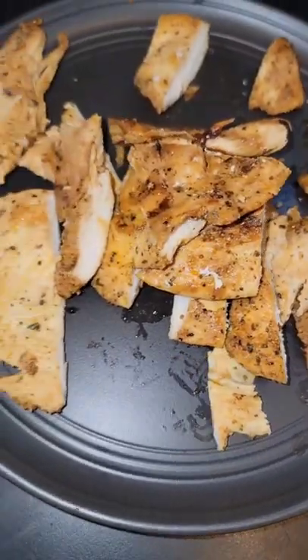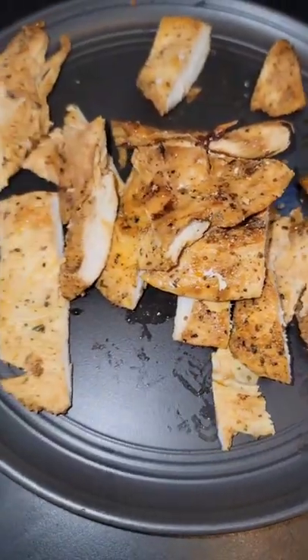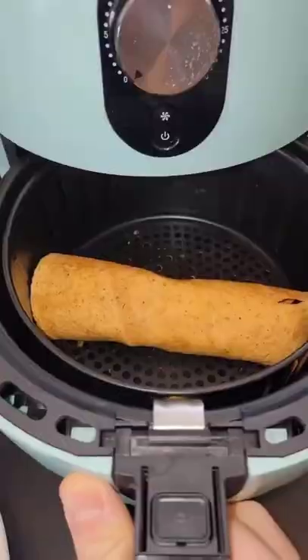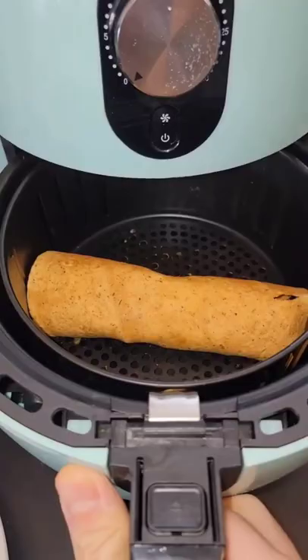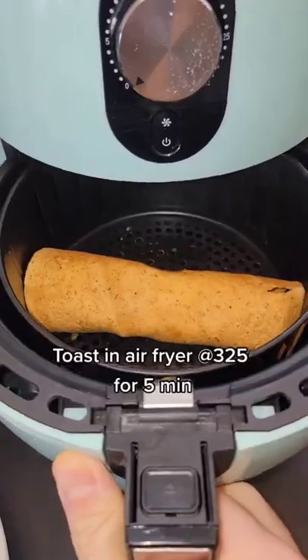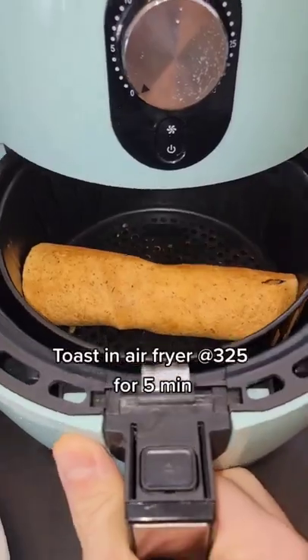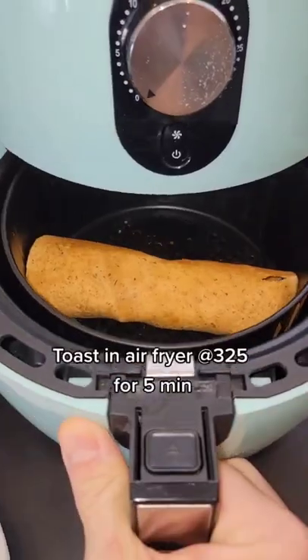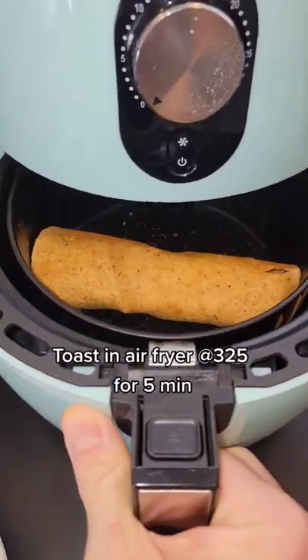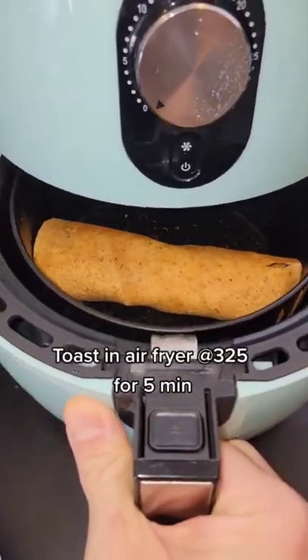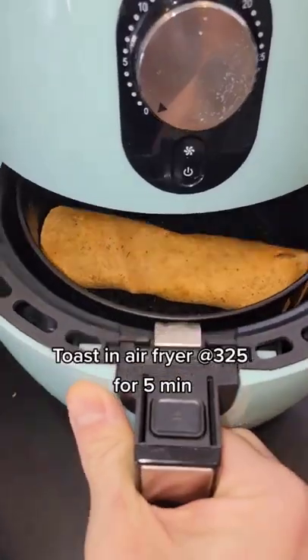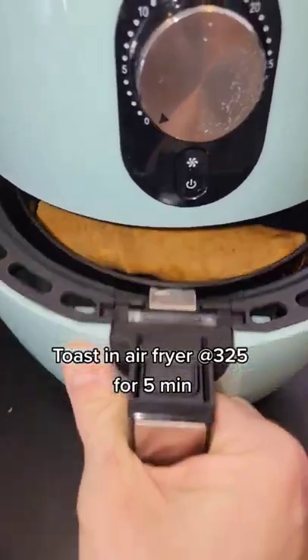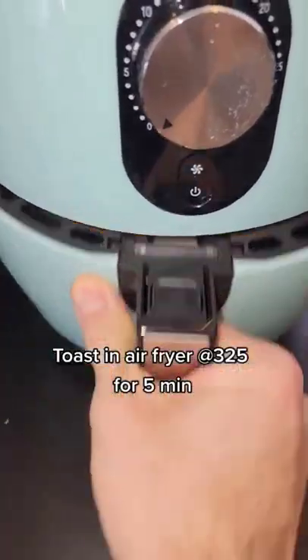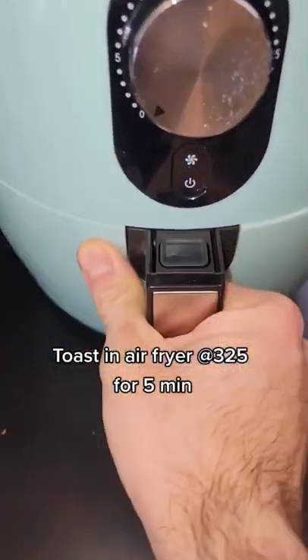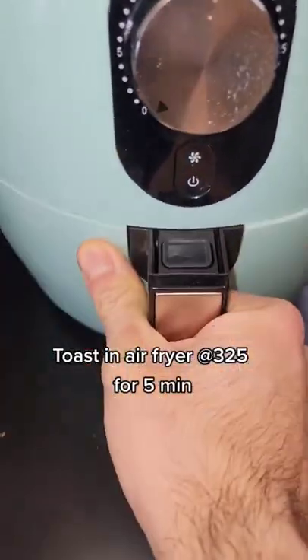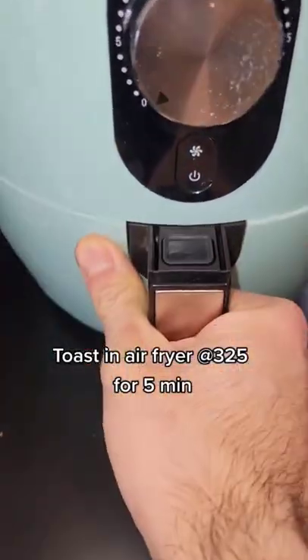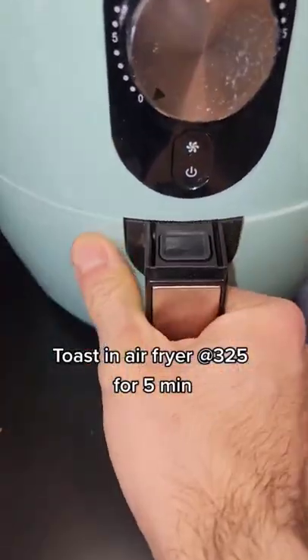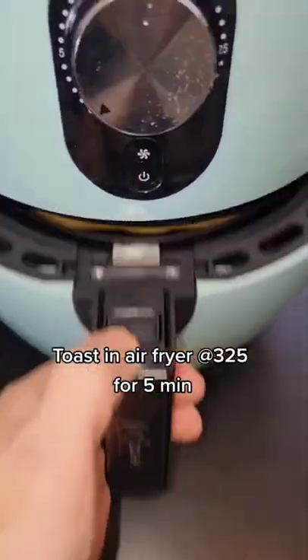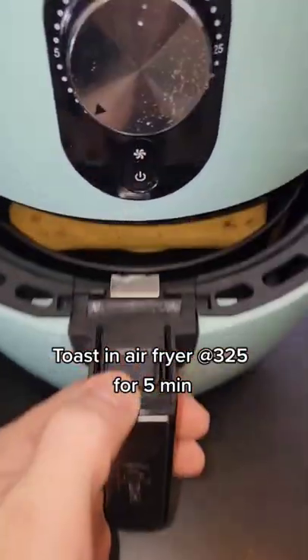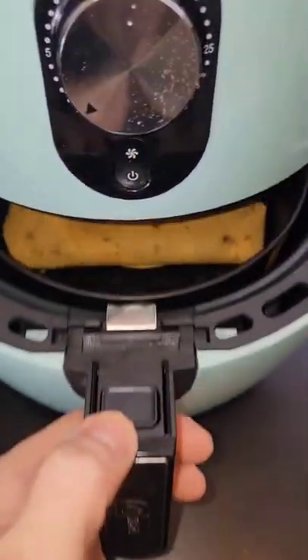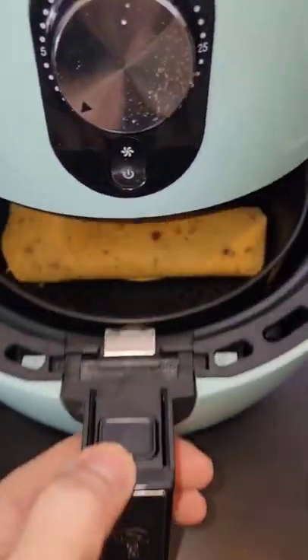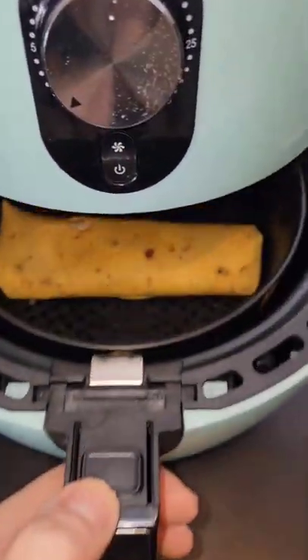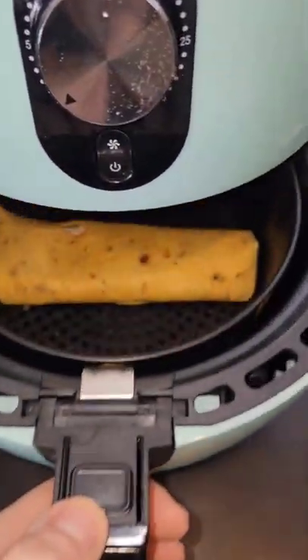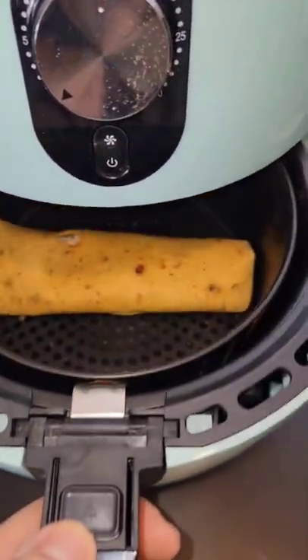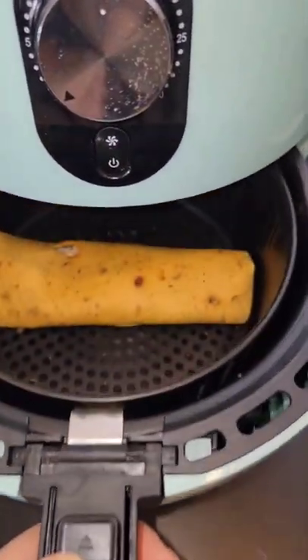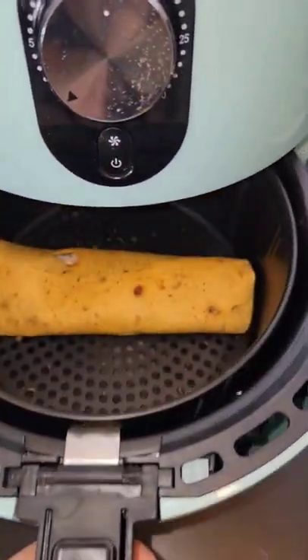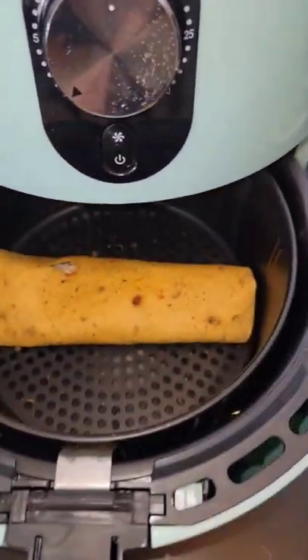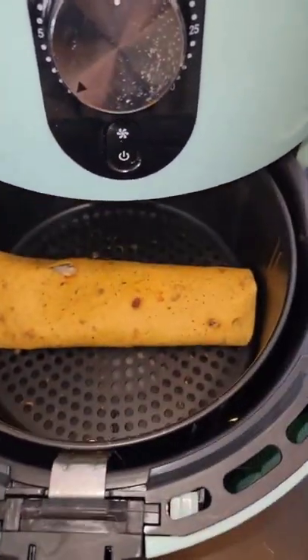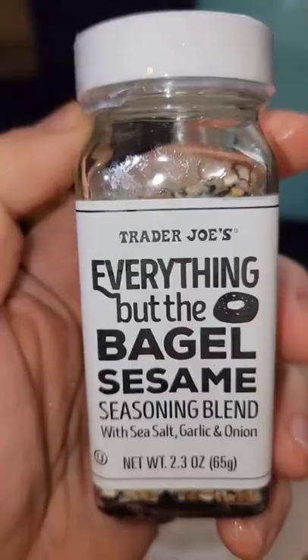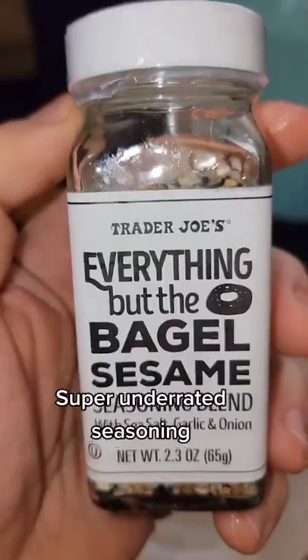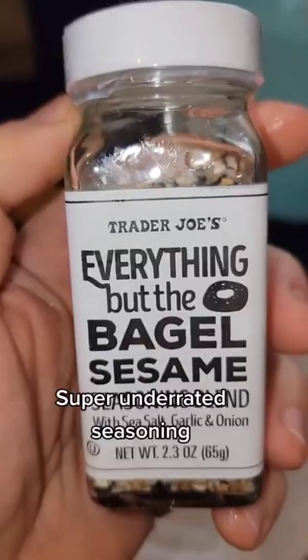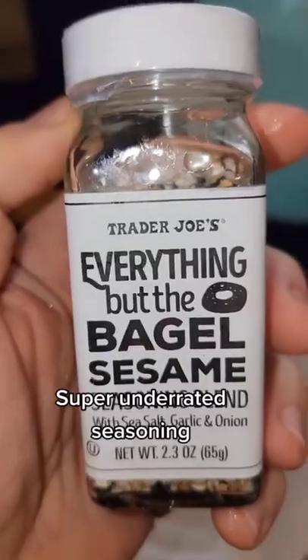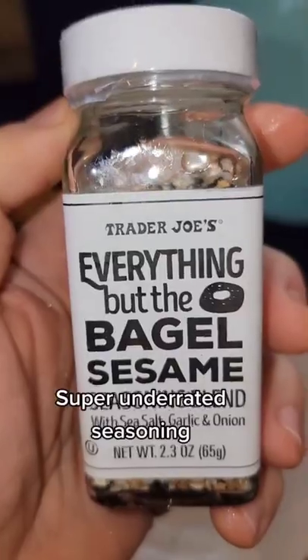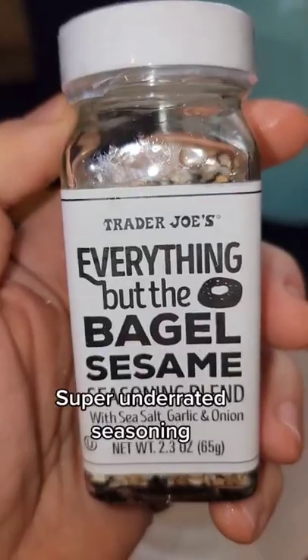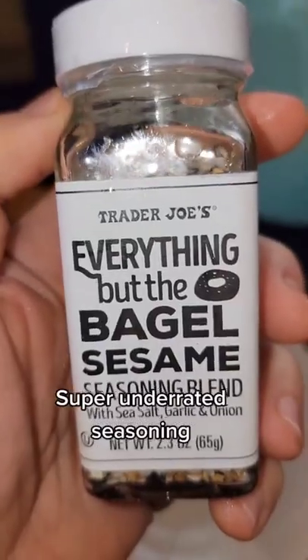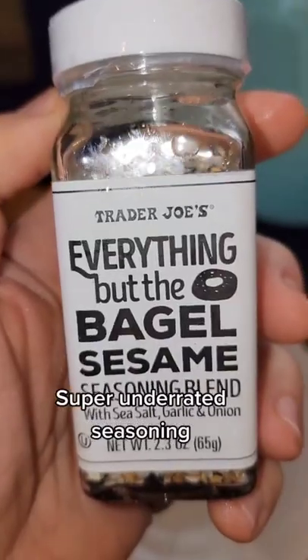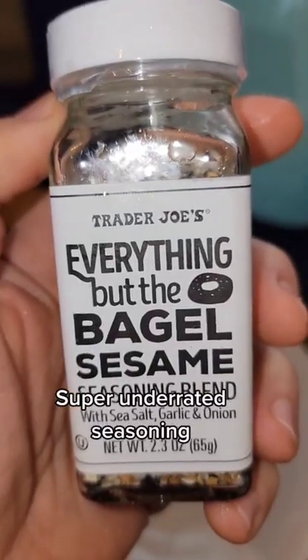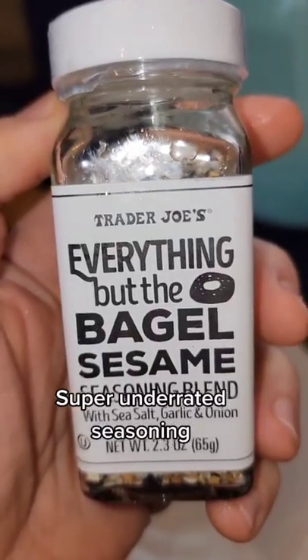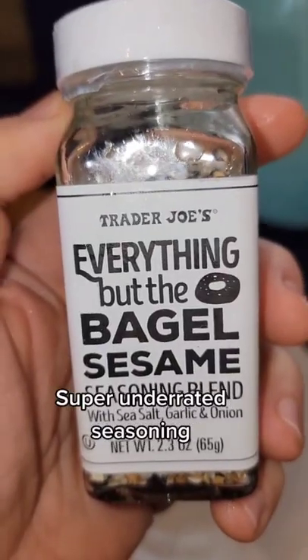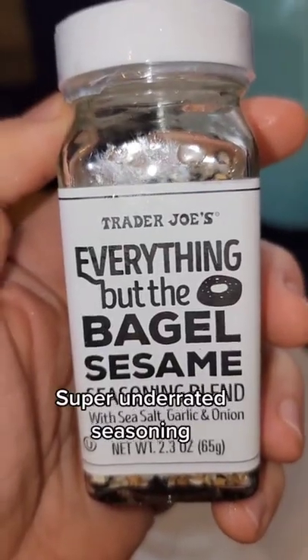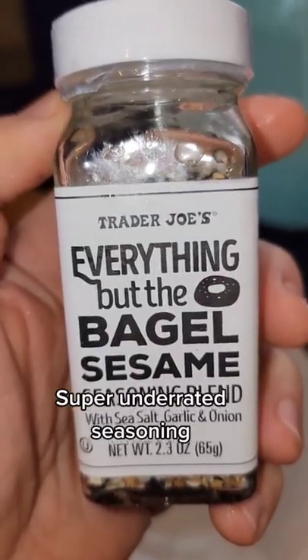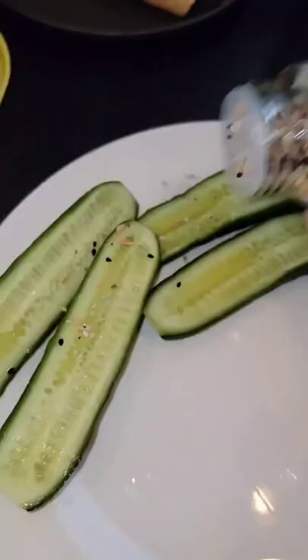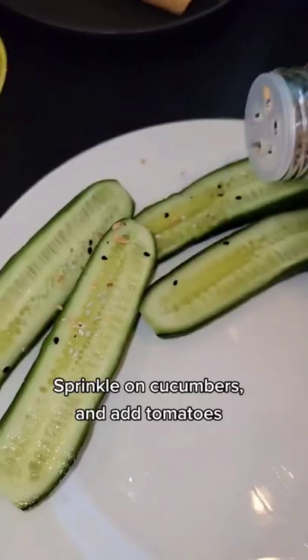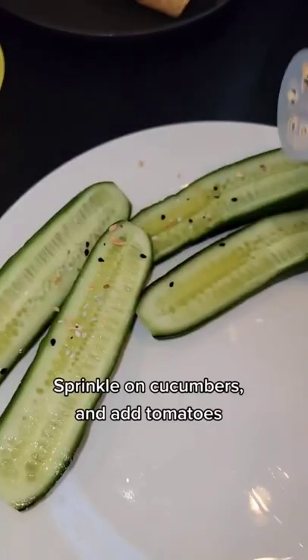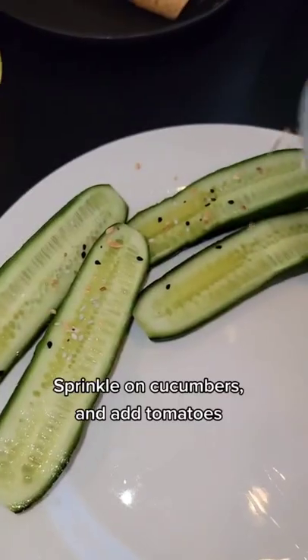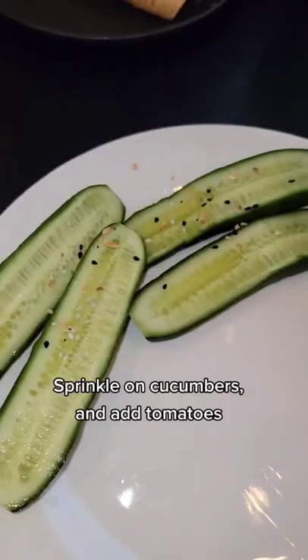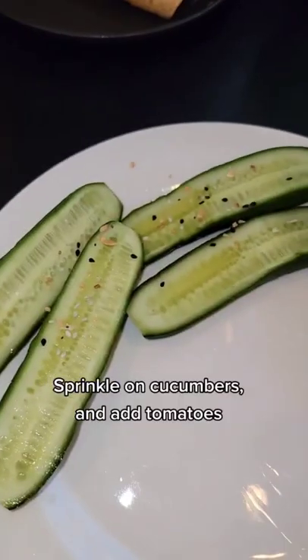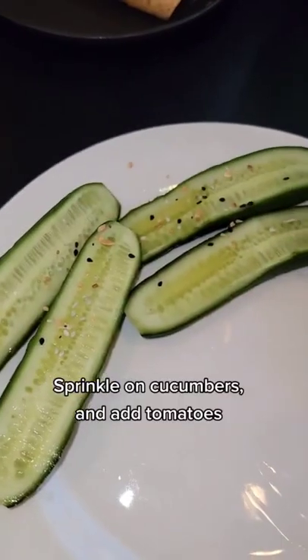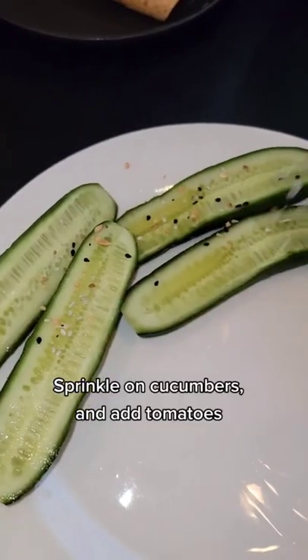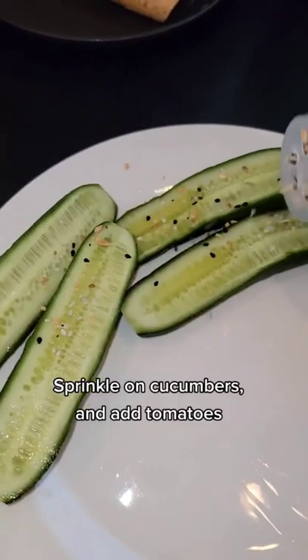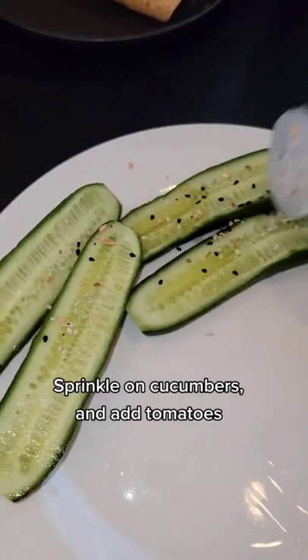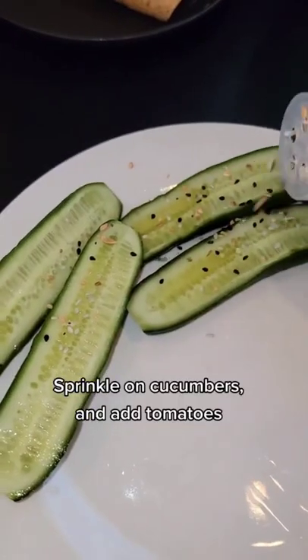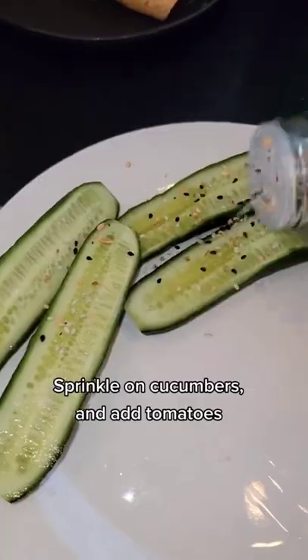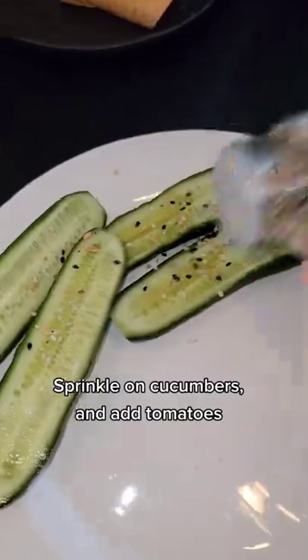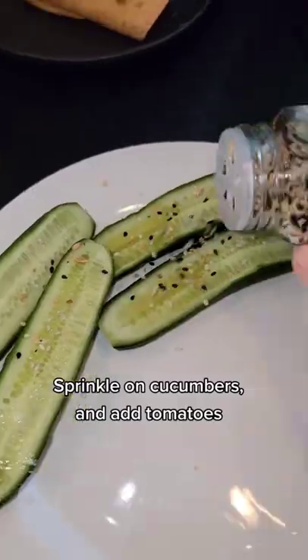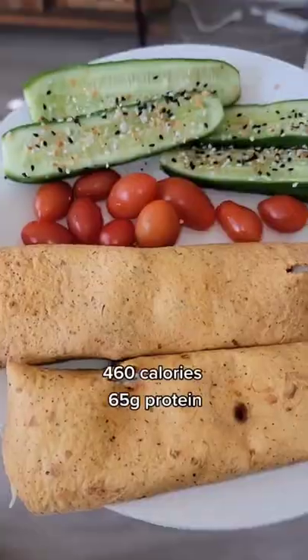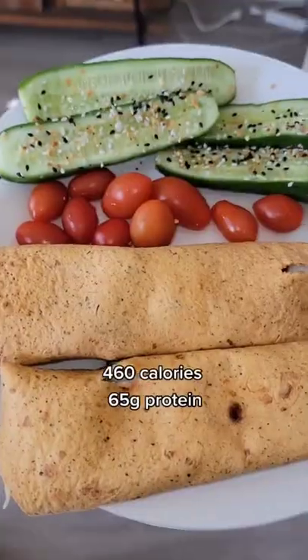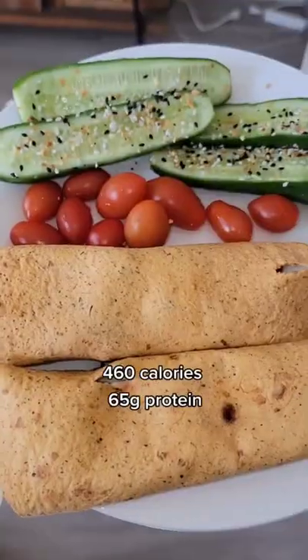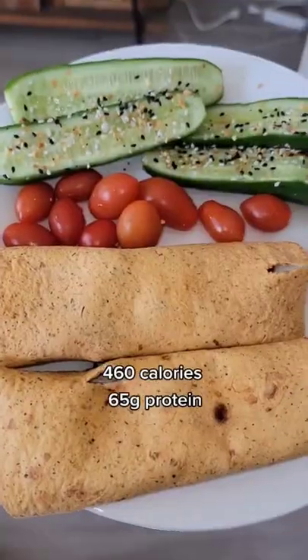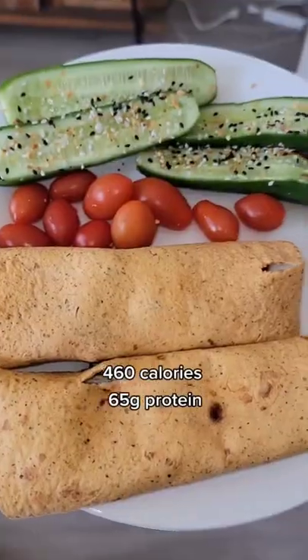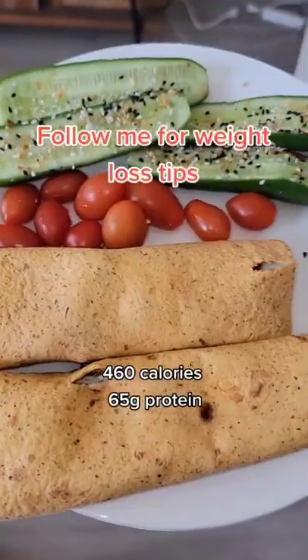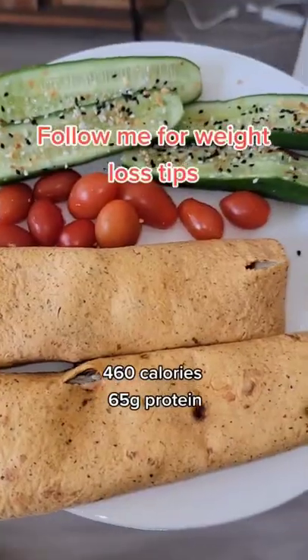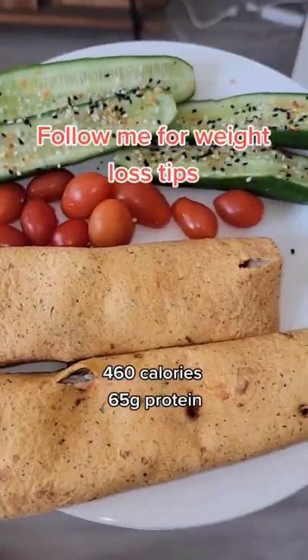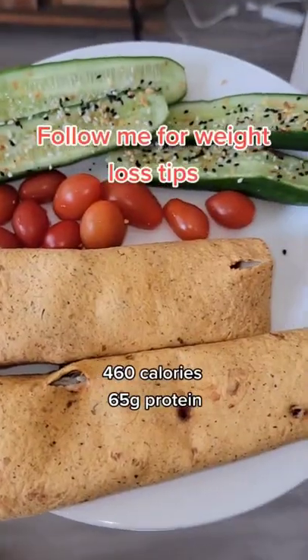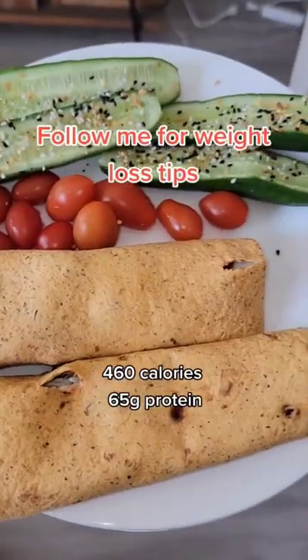Next, toast it in the air fryer at 325 for 5 minutes. Then sprinkle this underrated seasoning on some fresh cucumbers and add tomatoes.